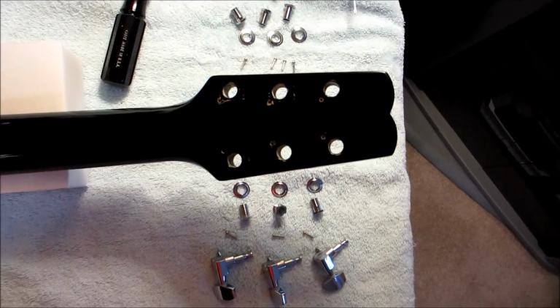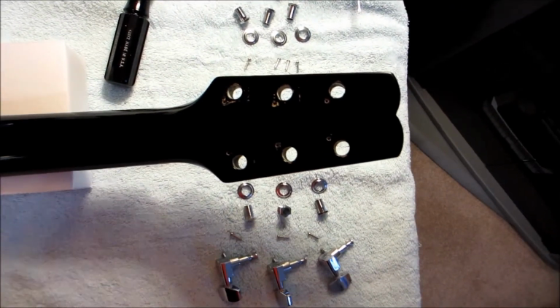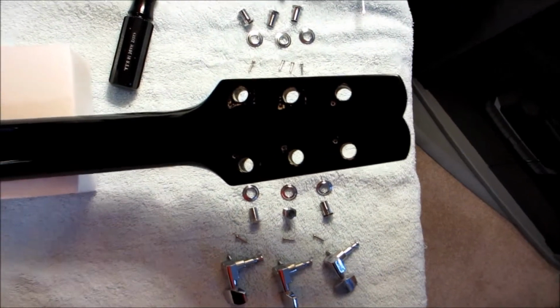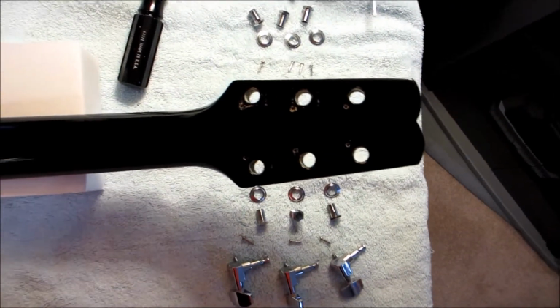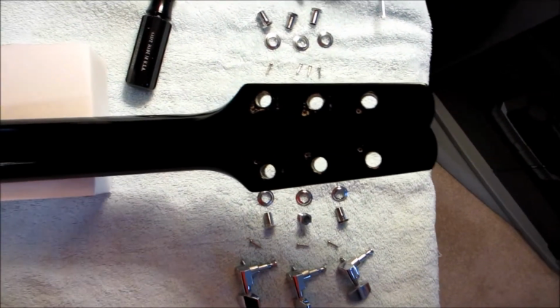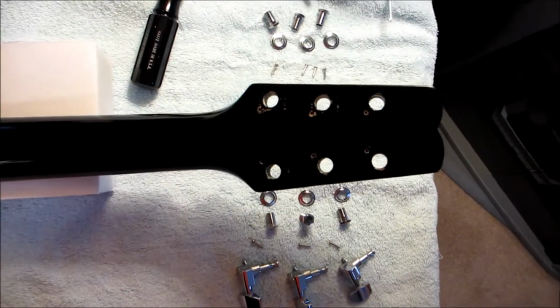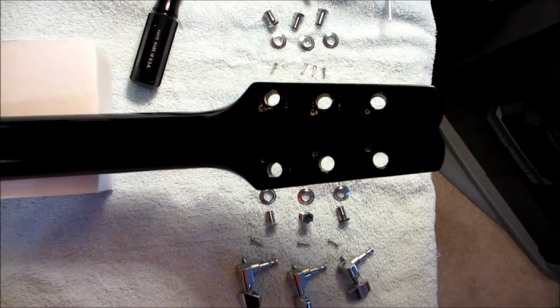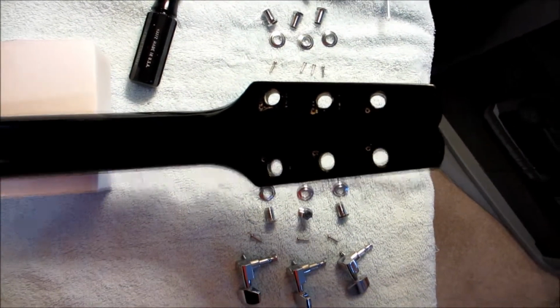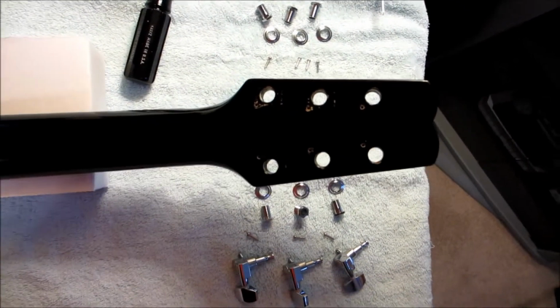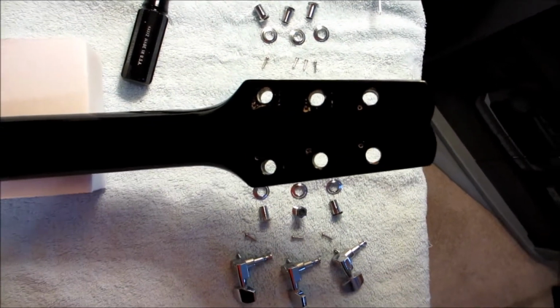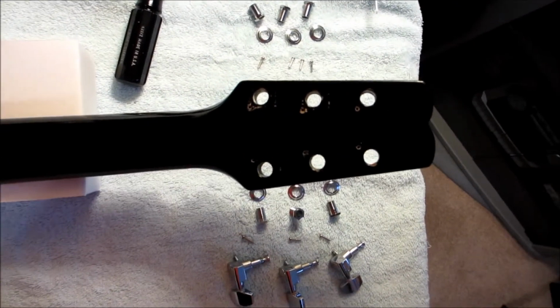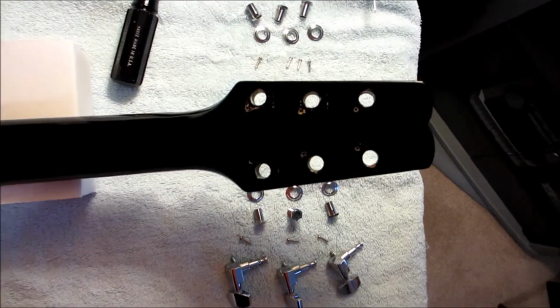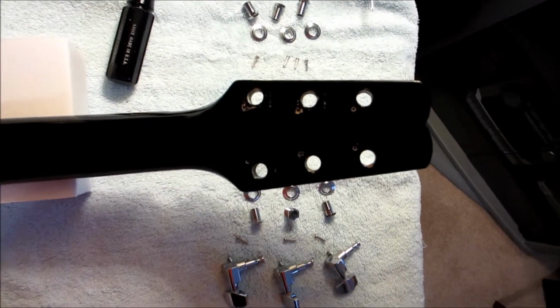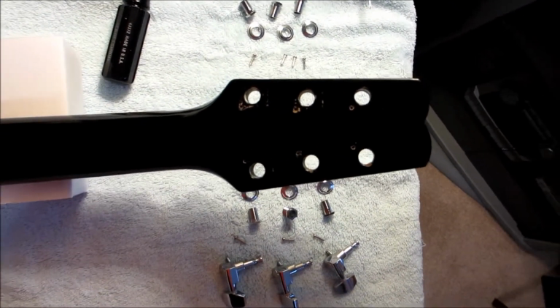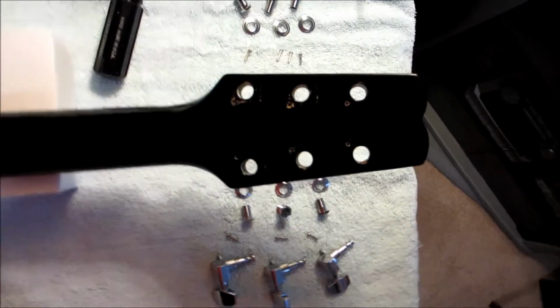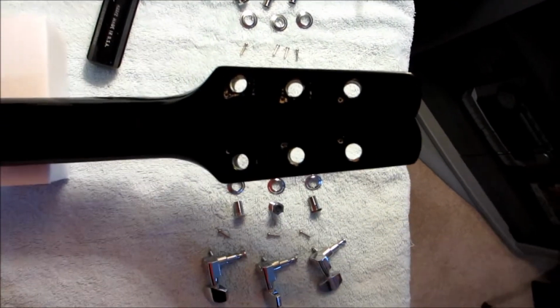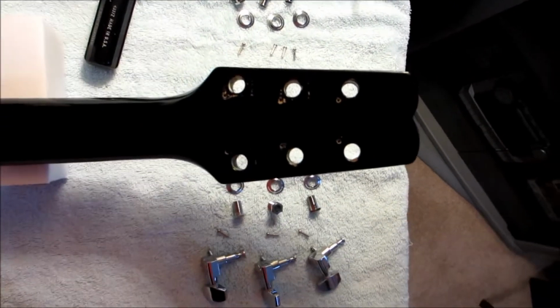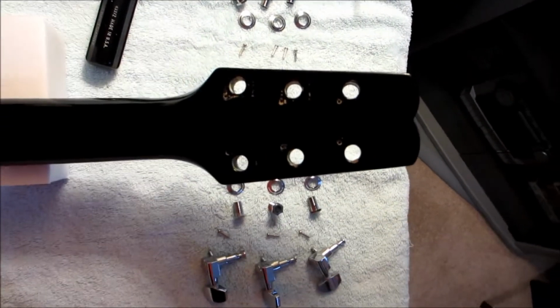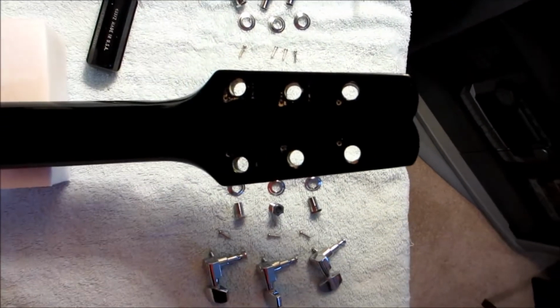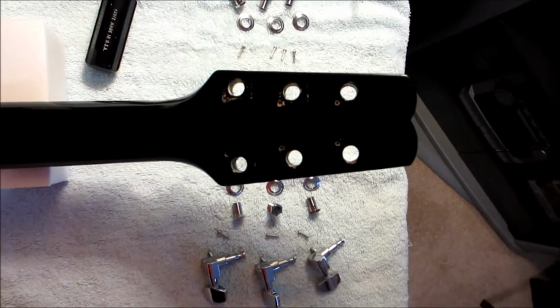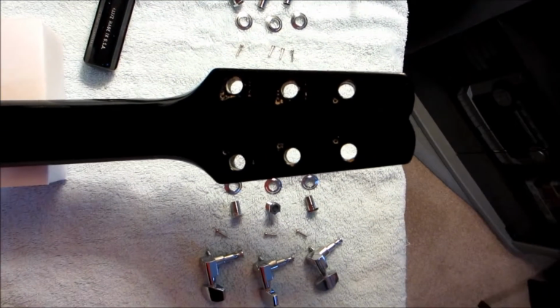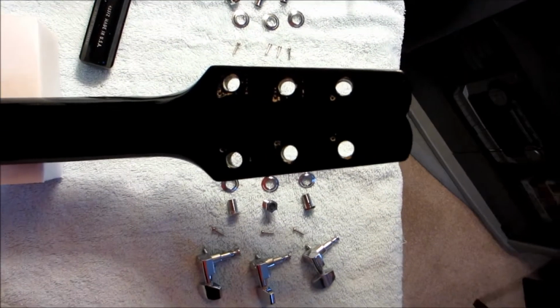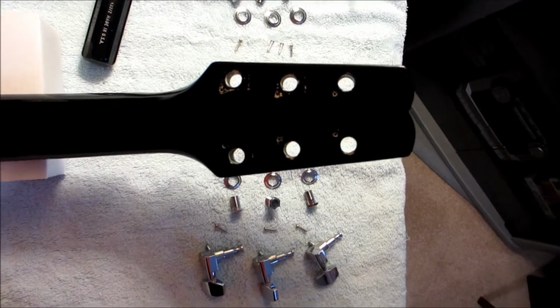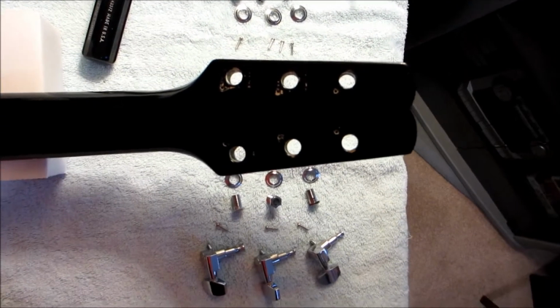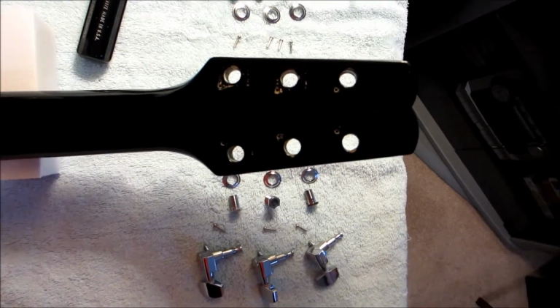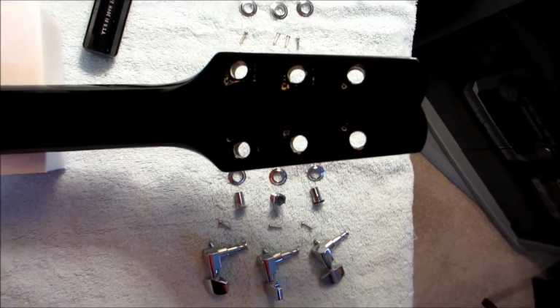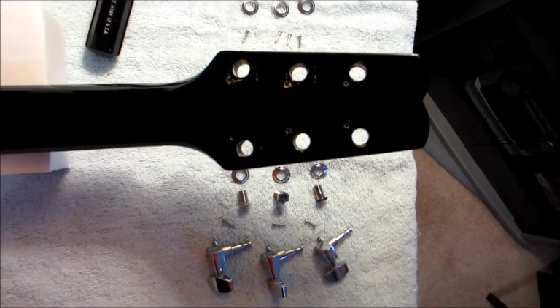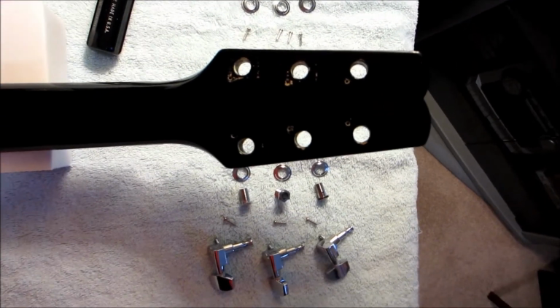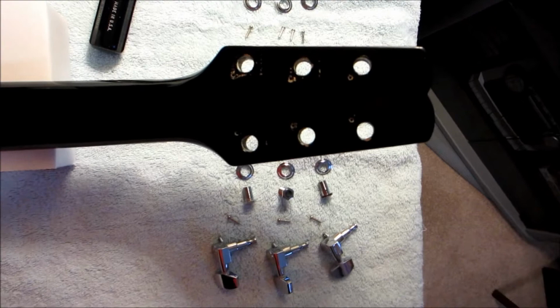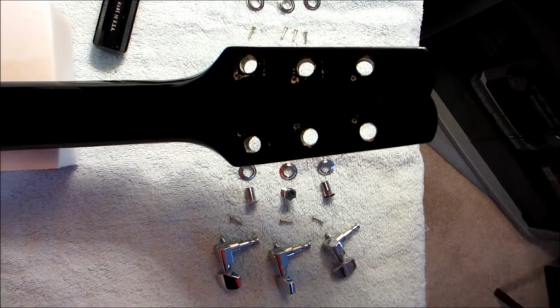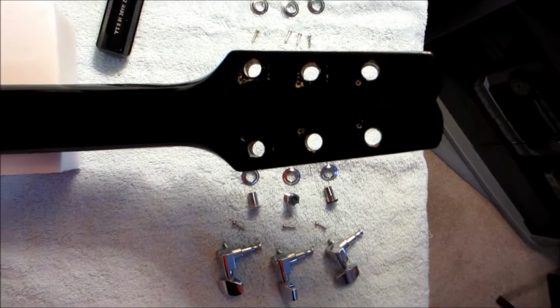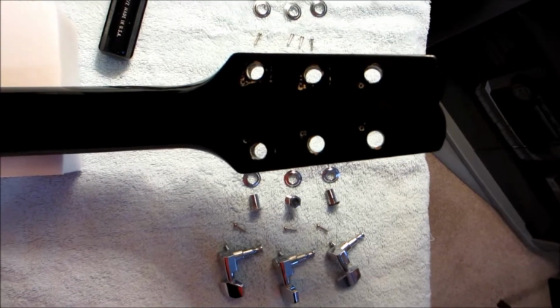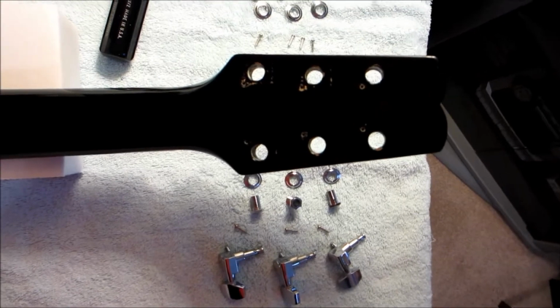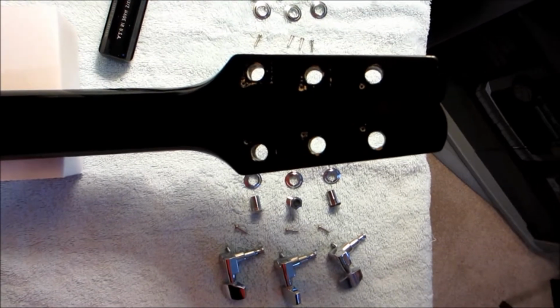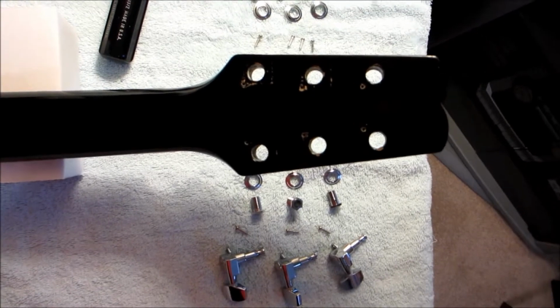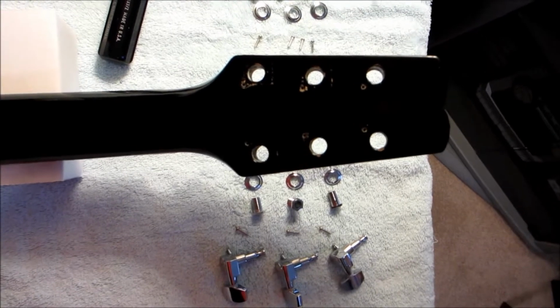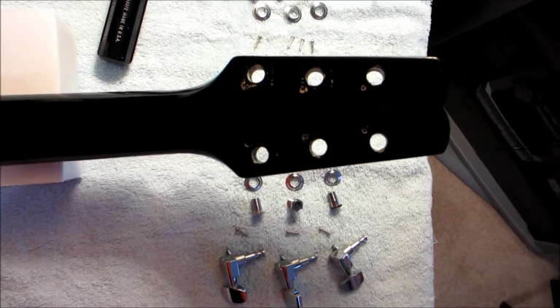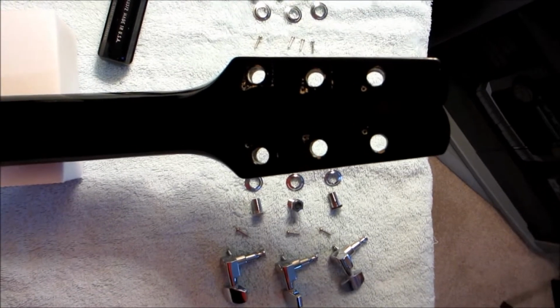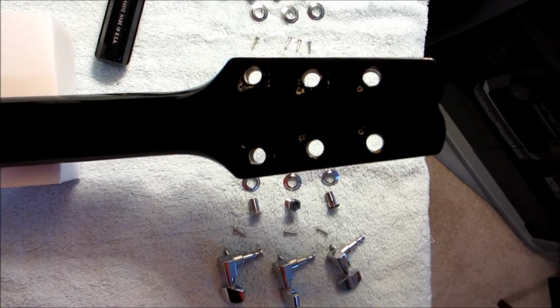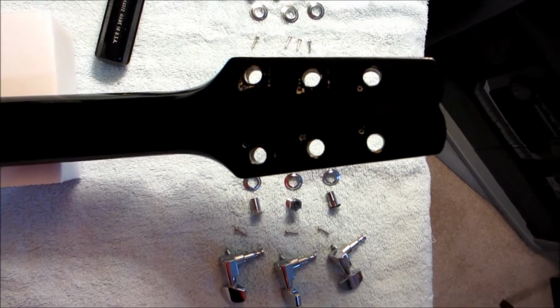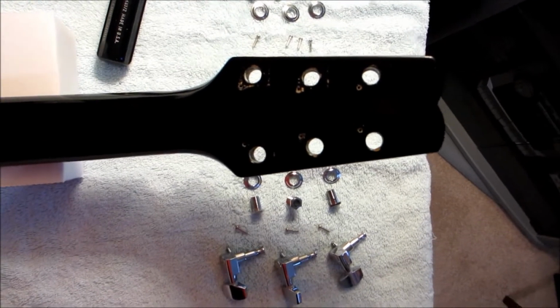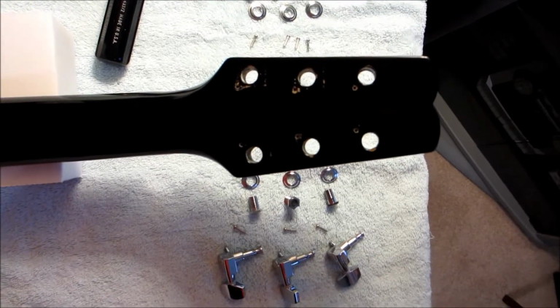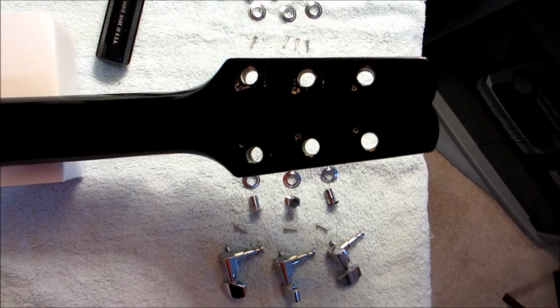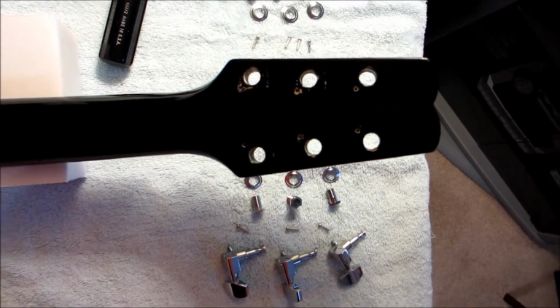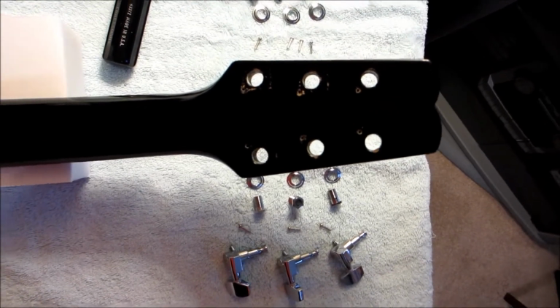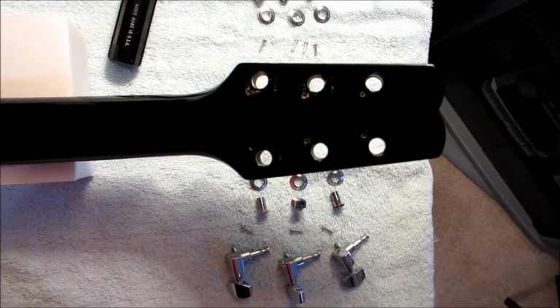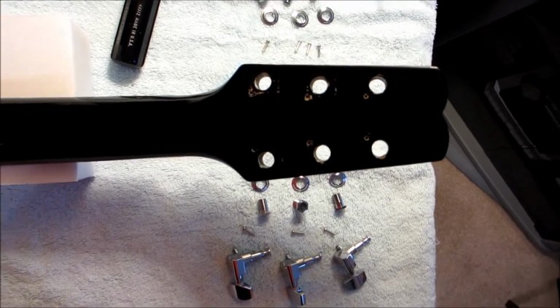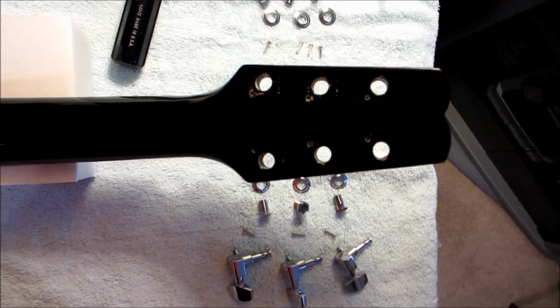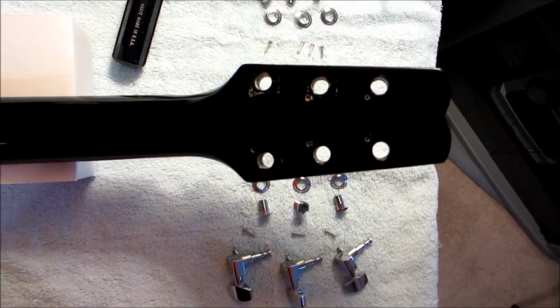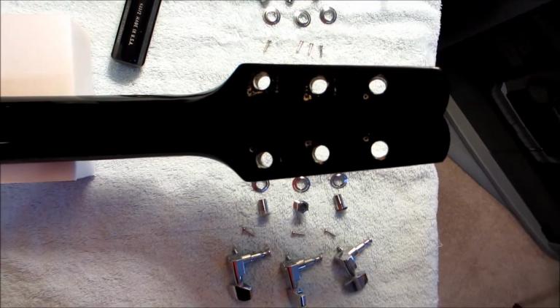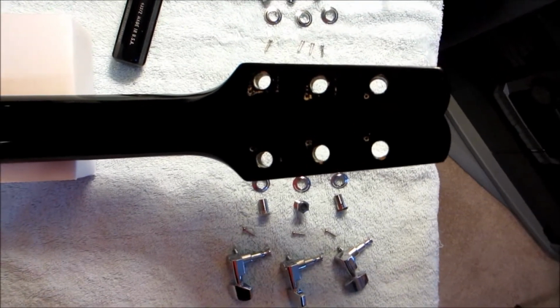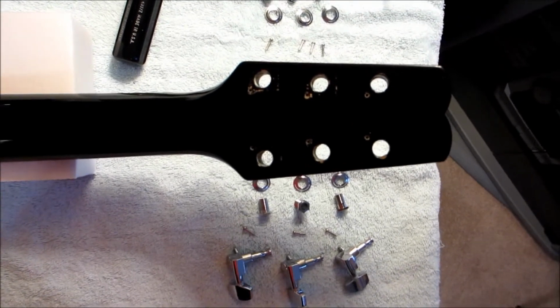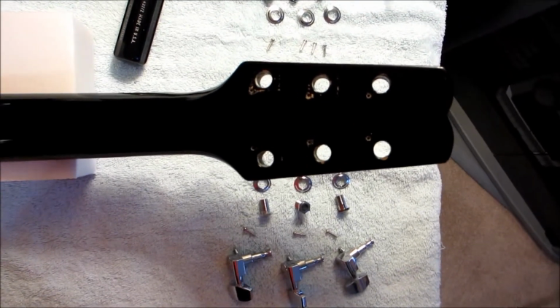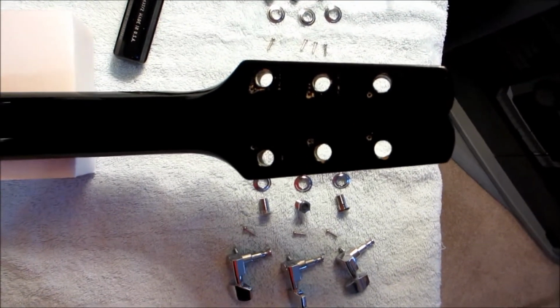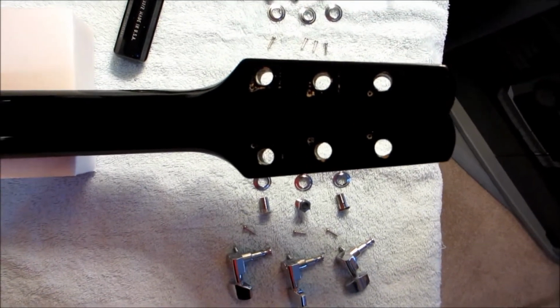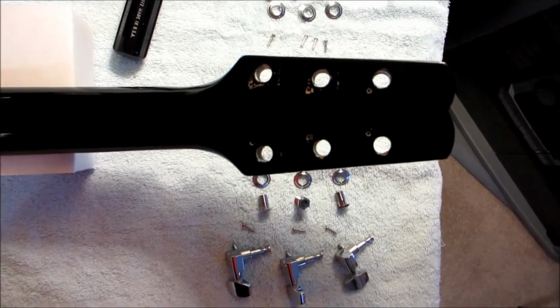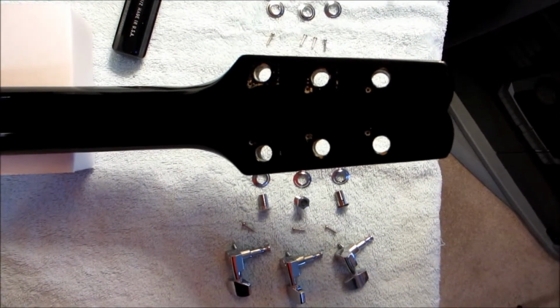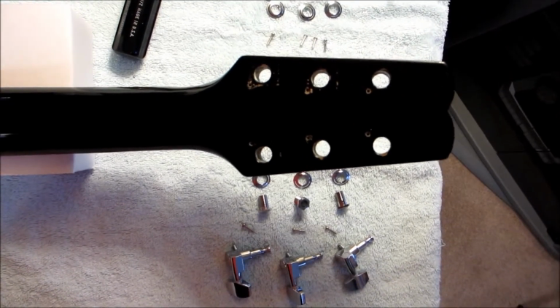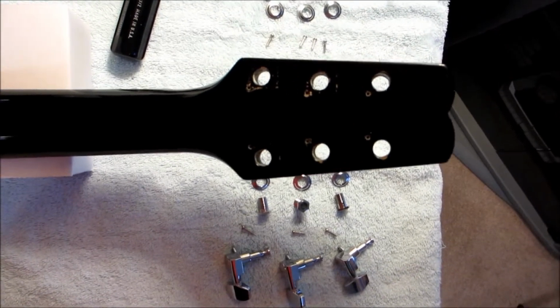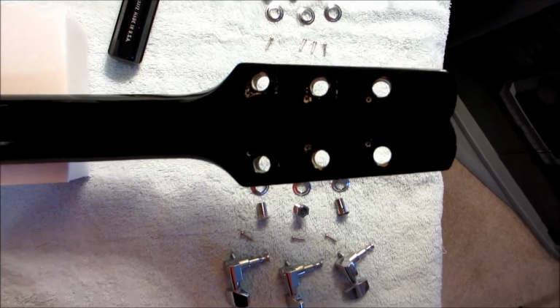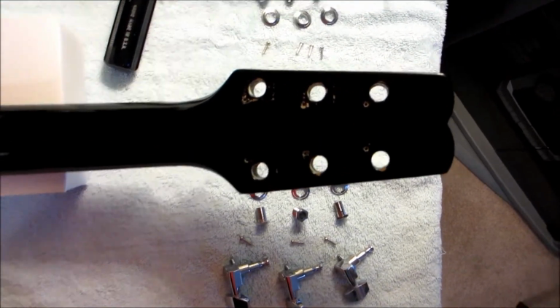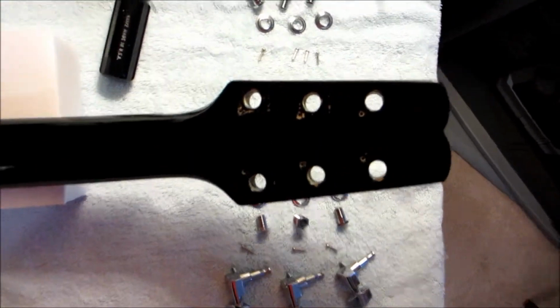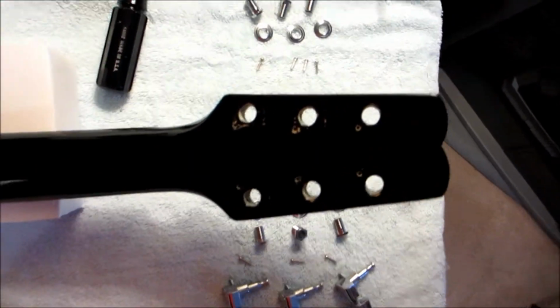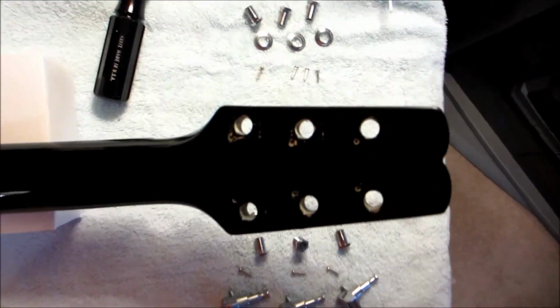All the tuners have been removed from the guitar and we're ready to install the new locking tuners from Guitar Fetish.